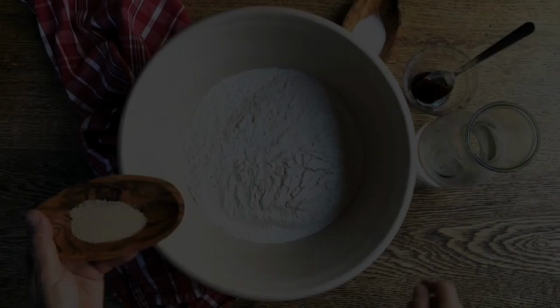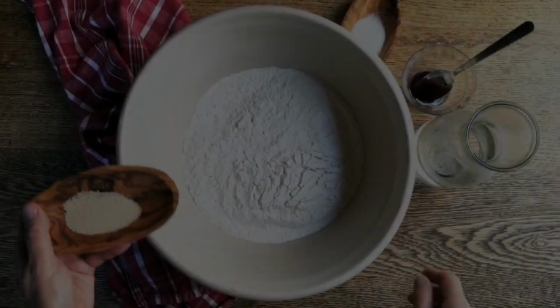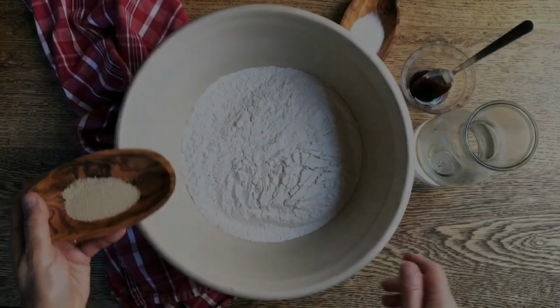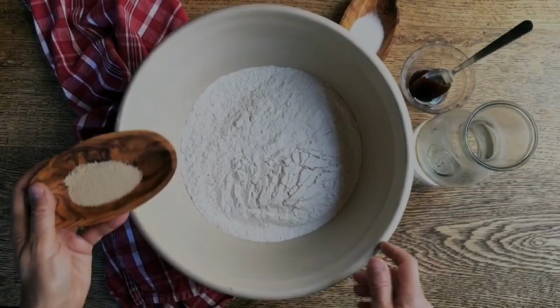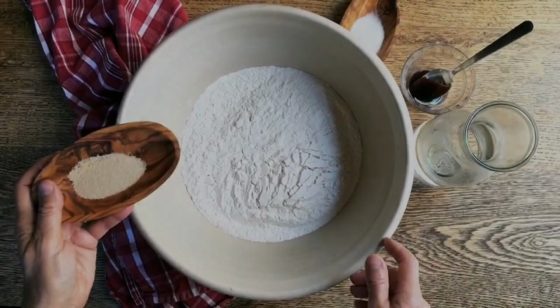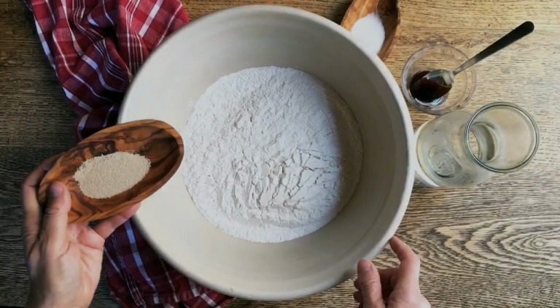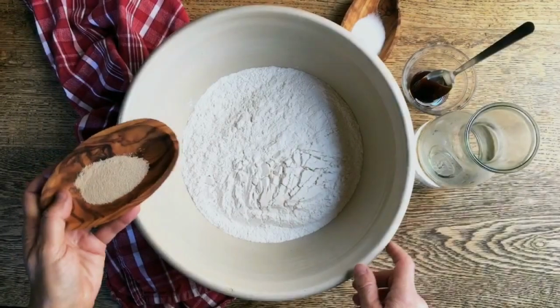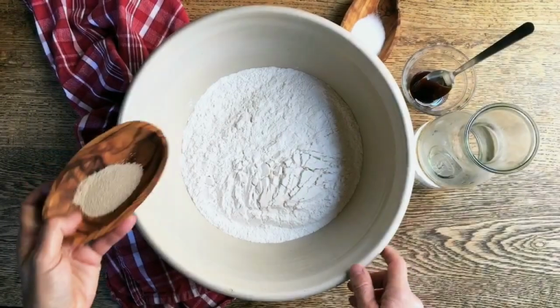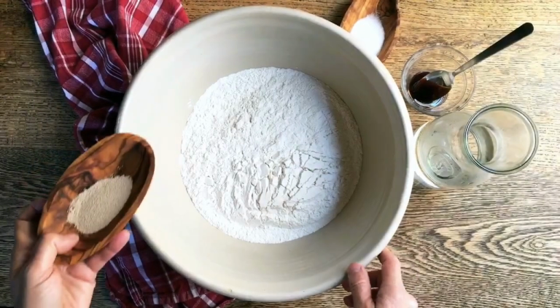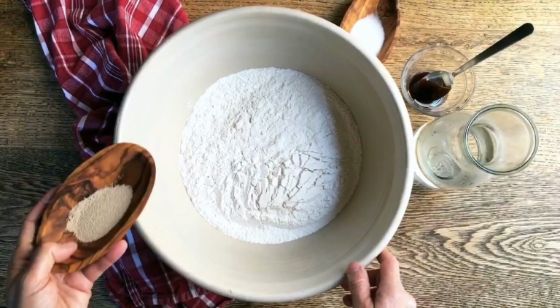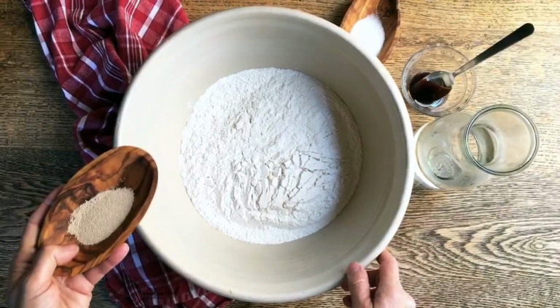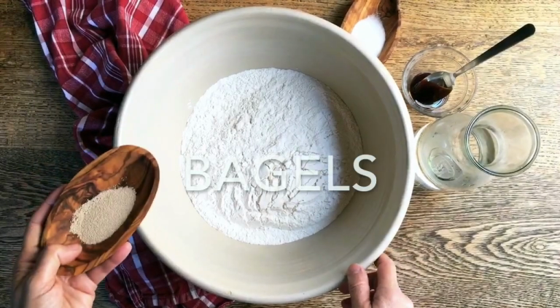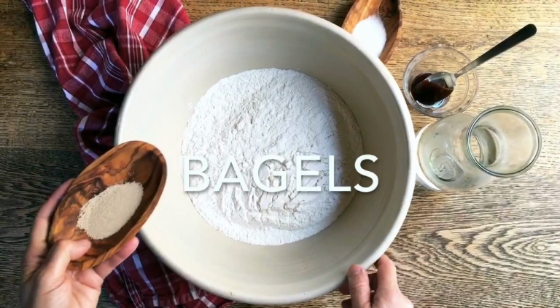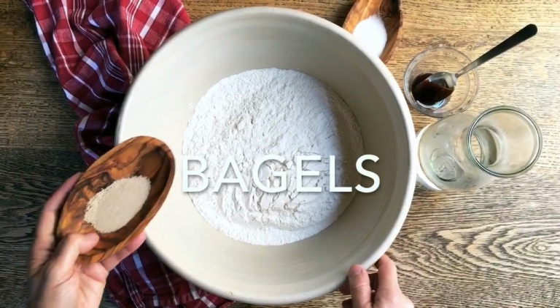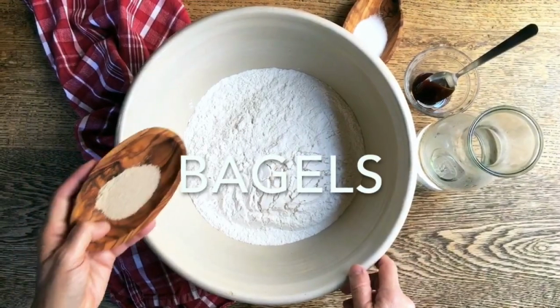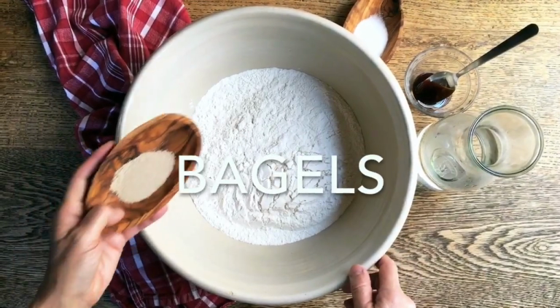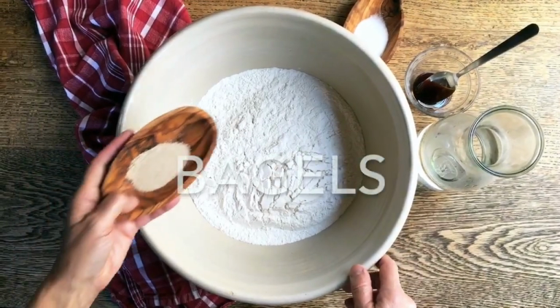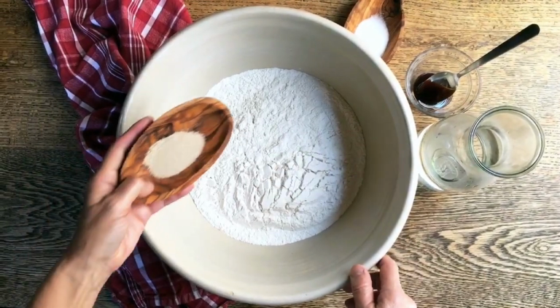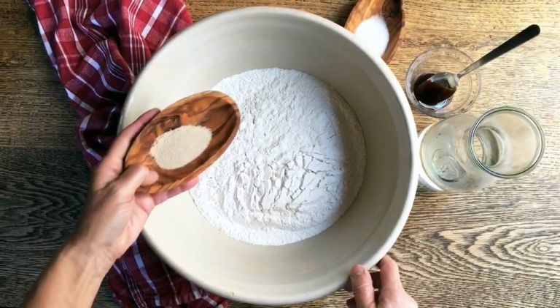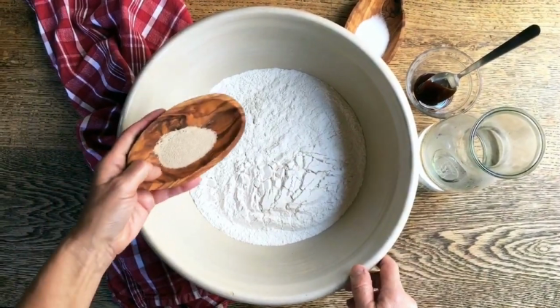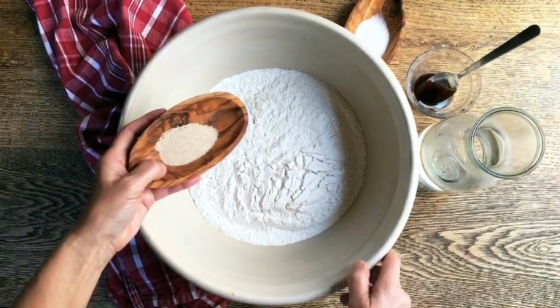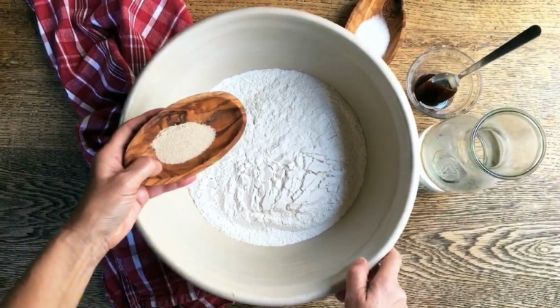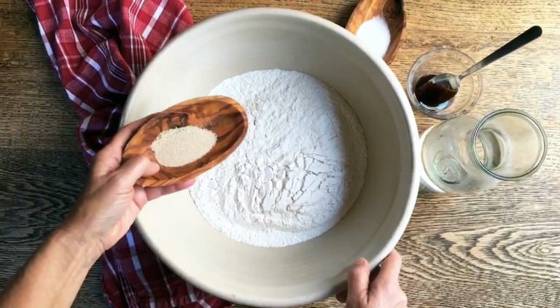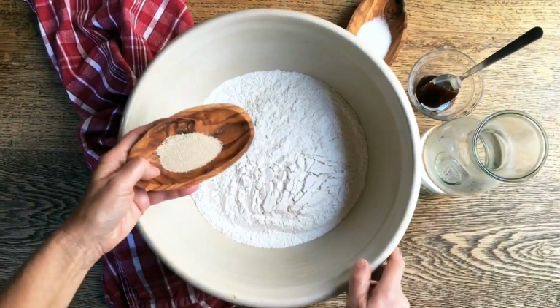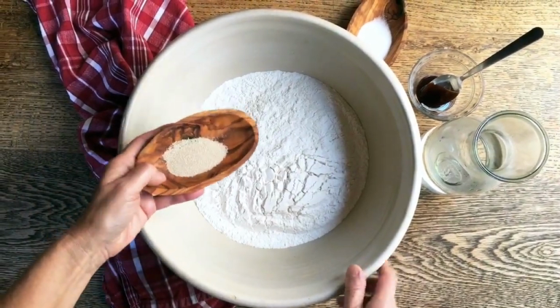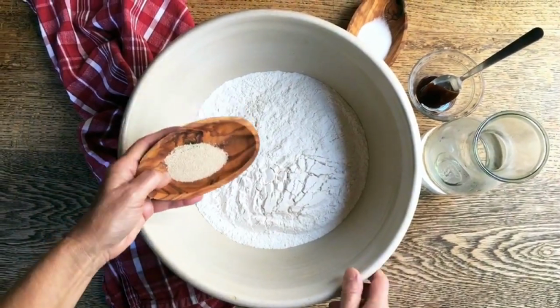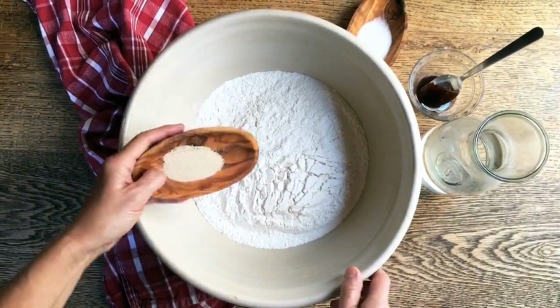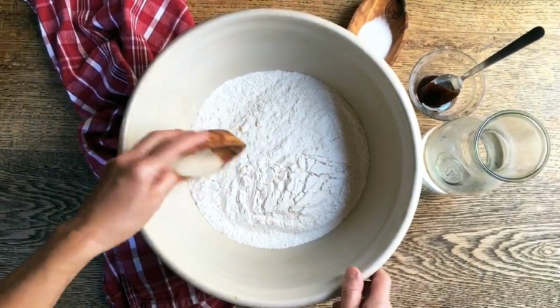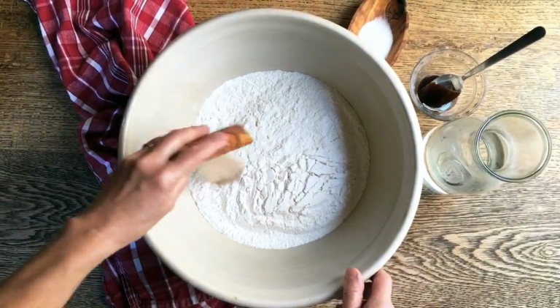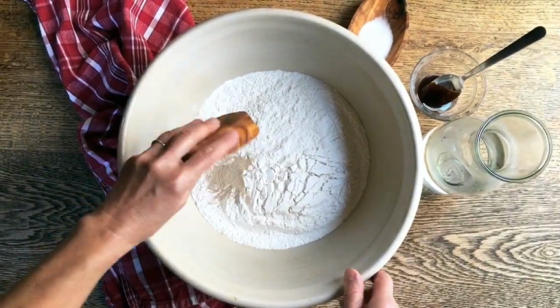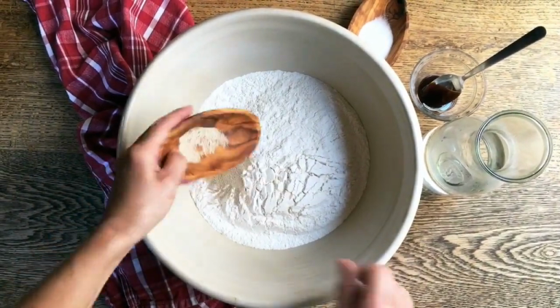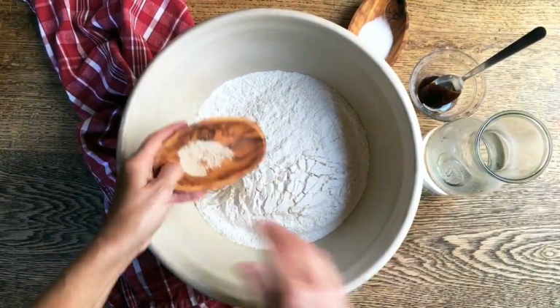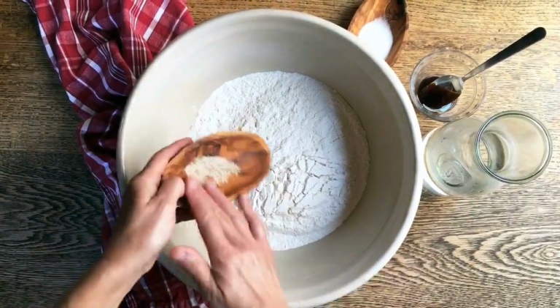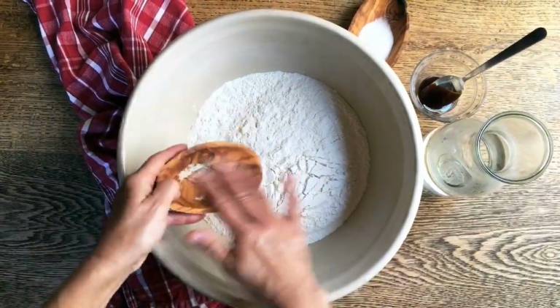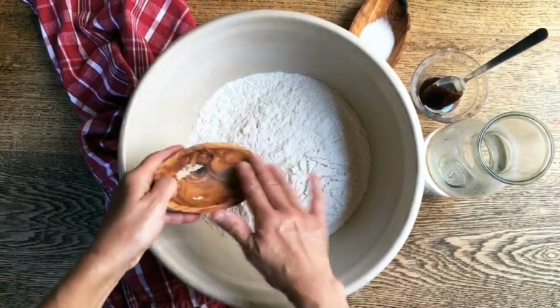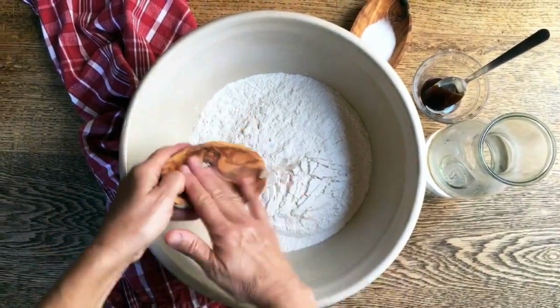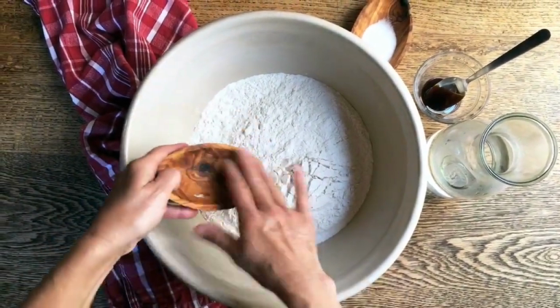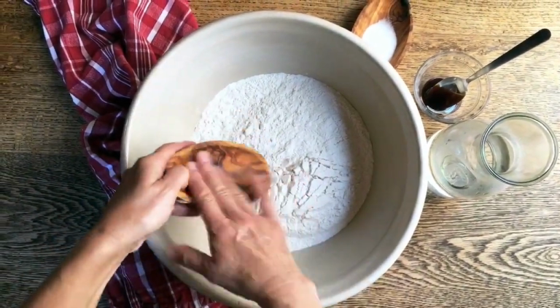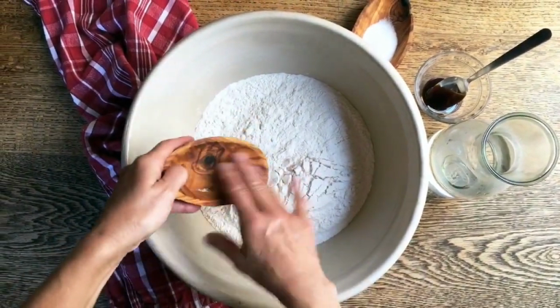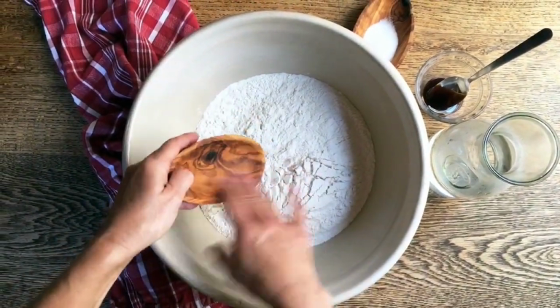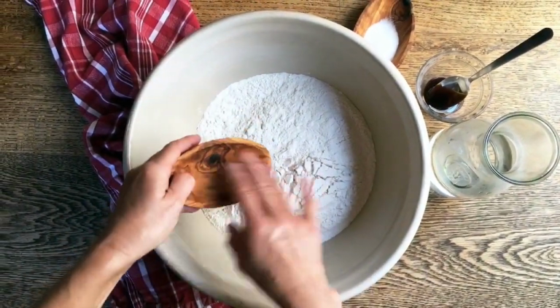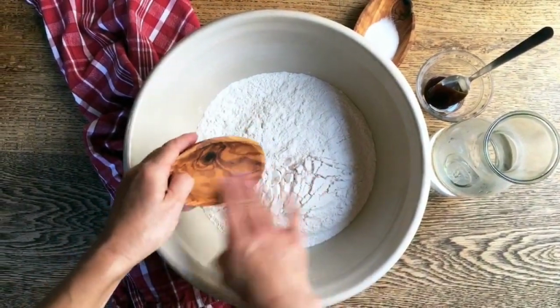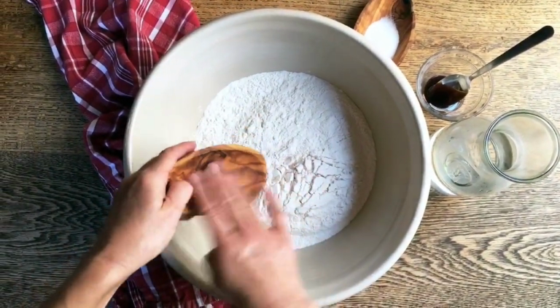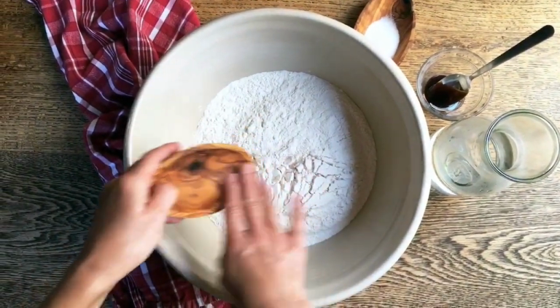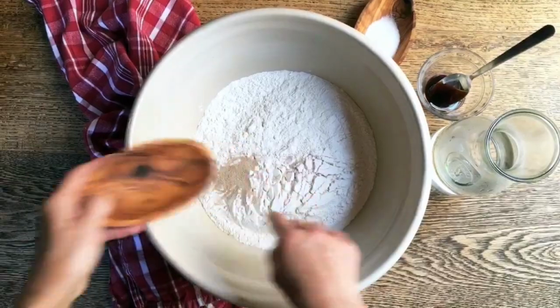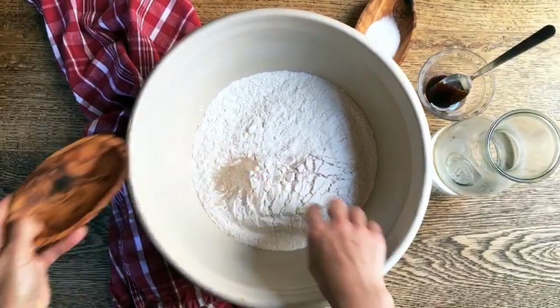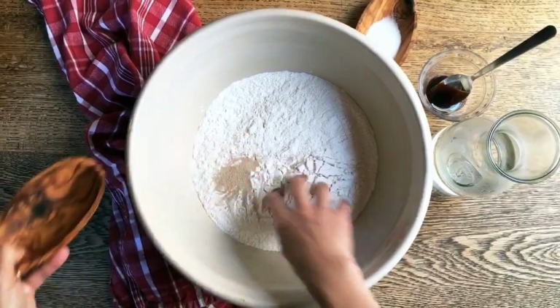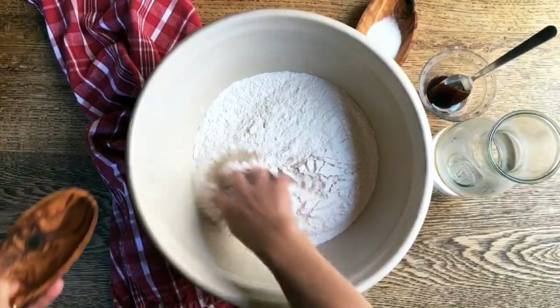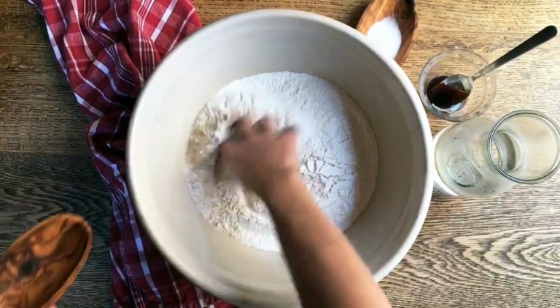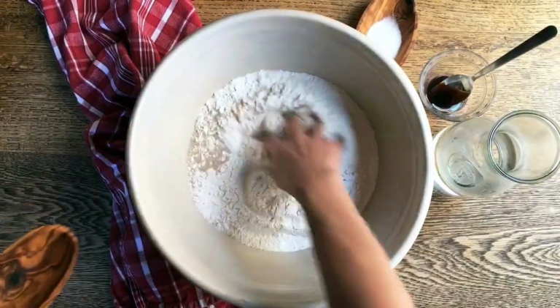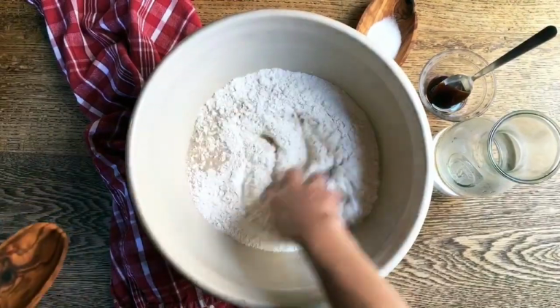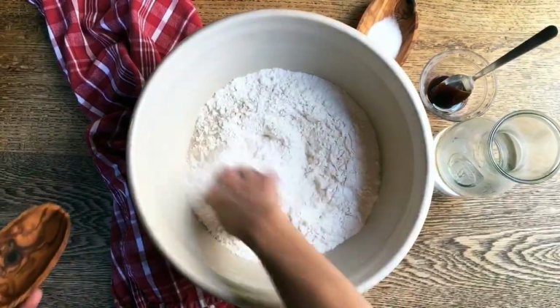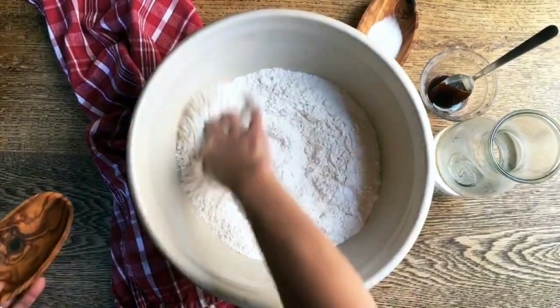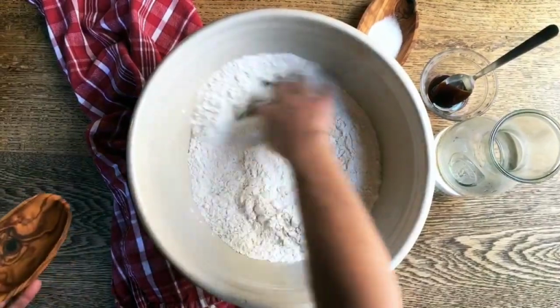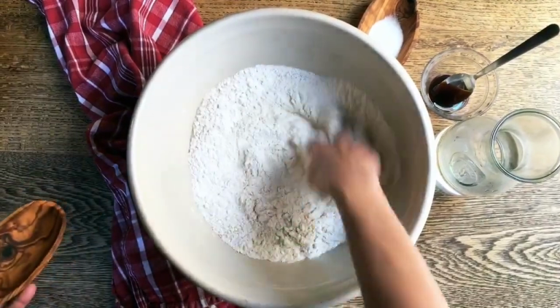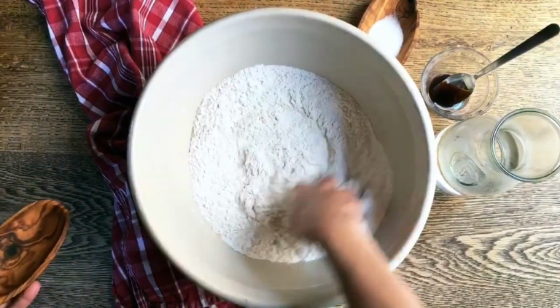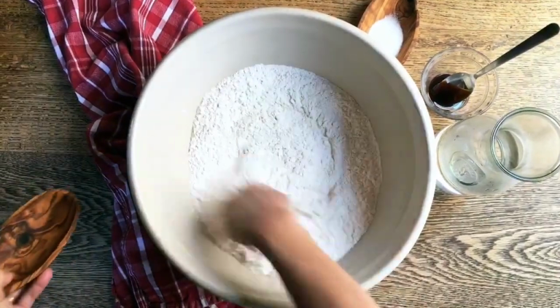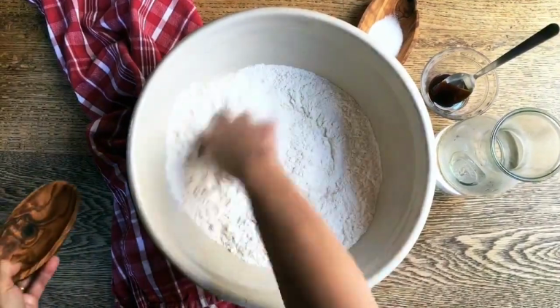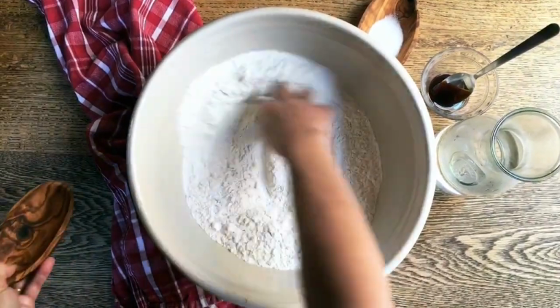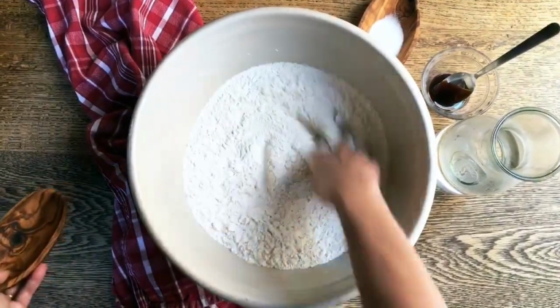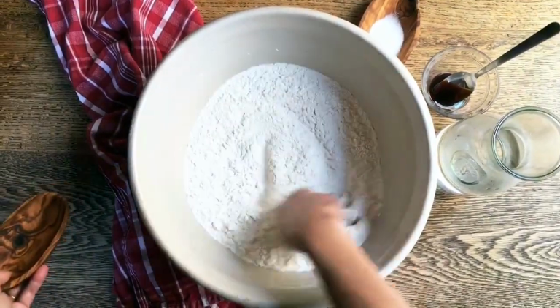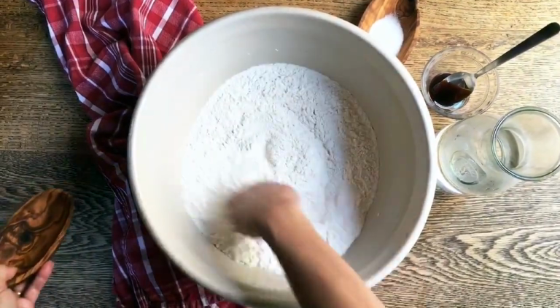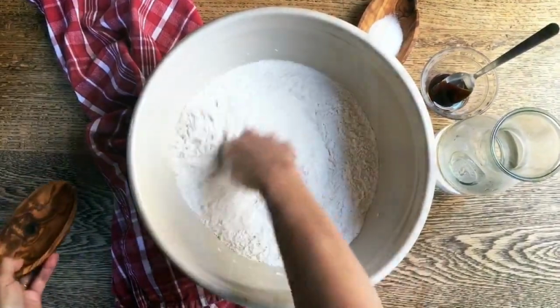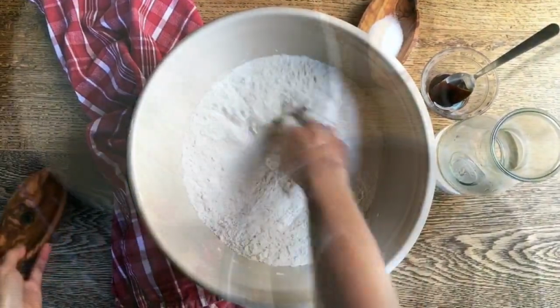Today we're going to make some bagels. First of all, I'm going to put the yeast right here into the flour and mix it.